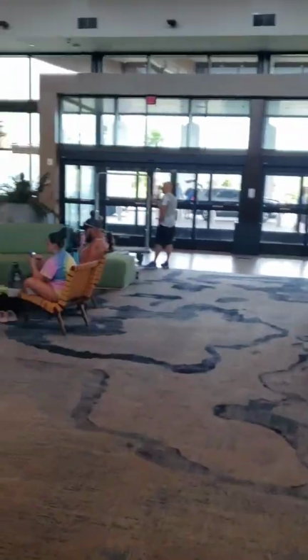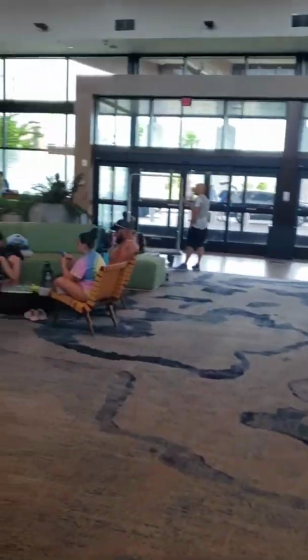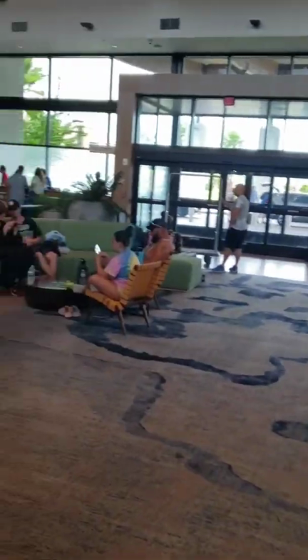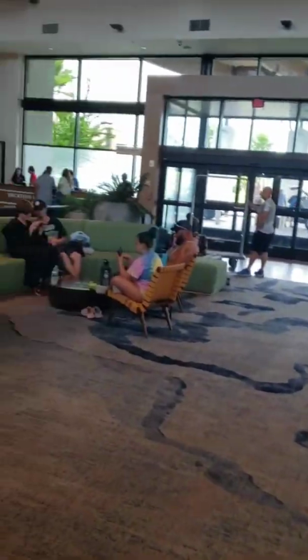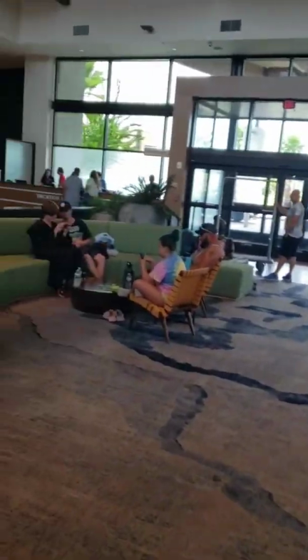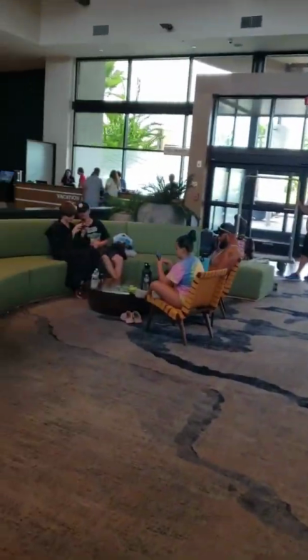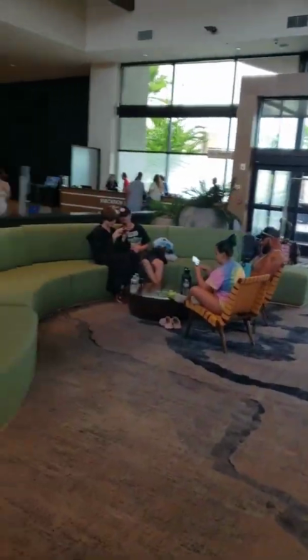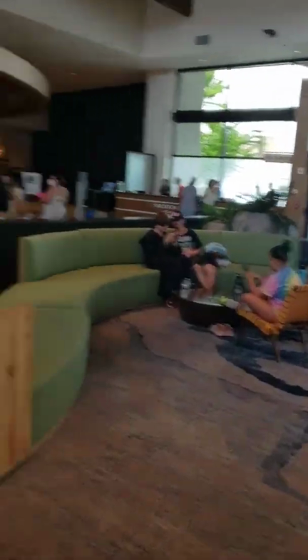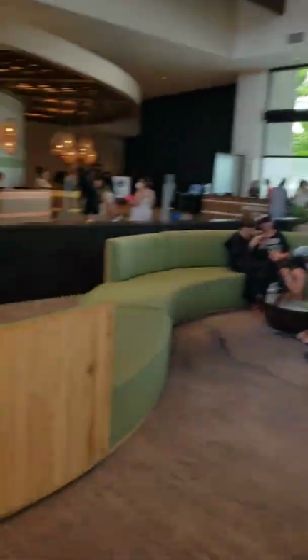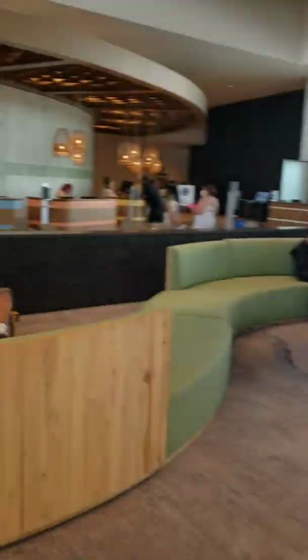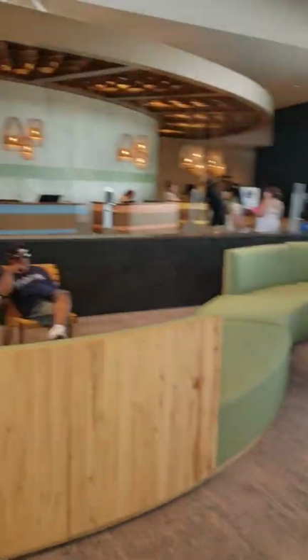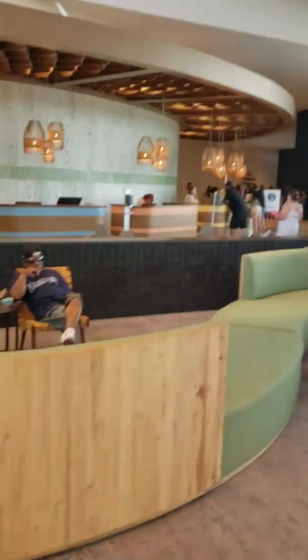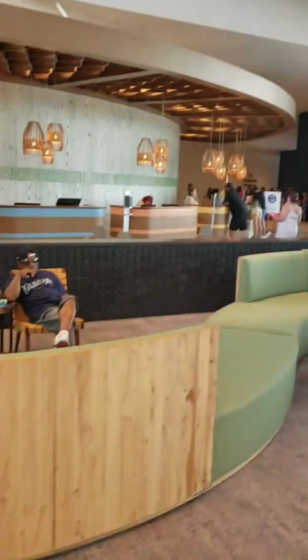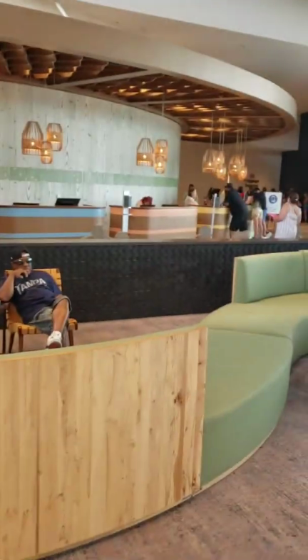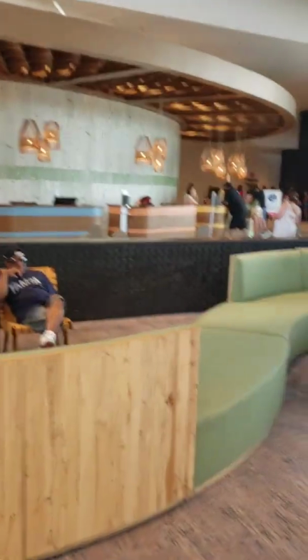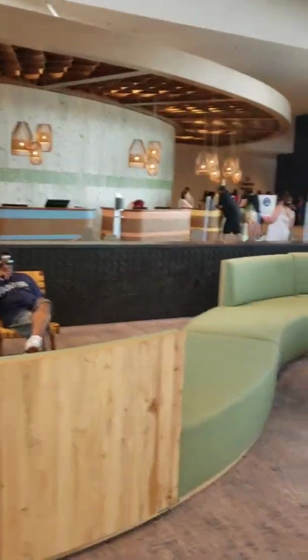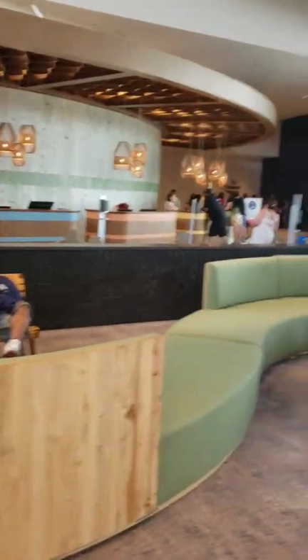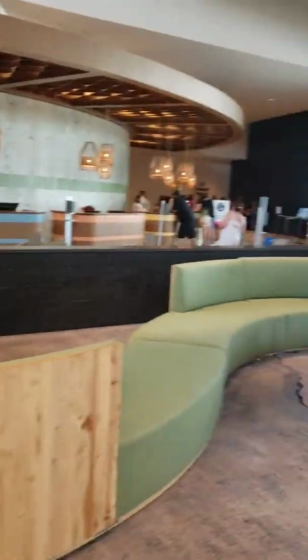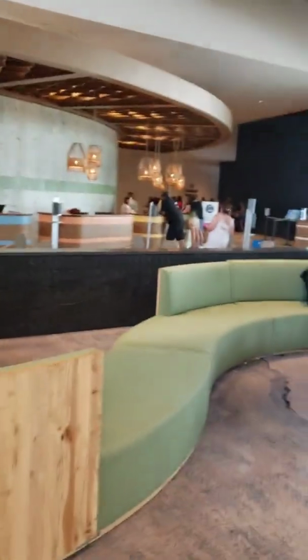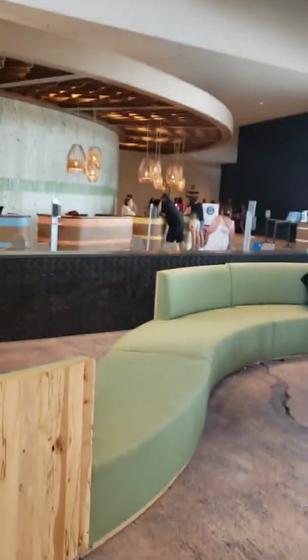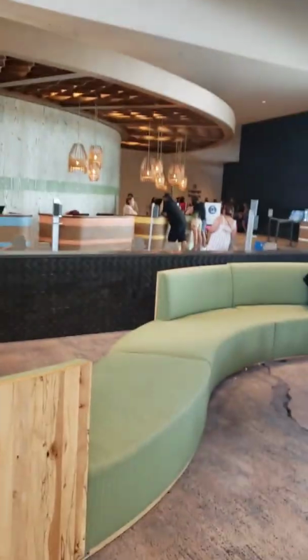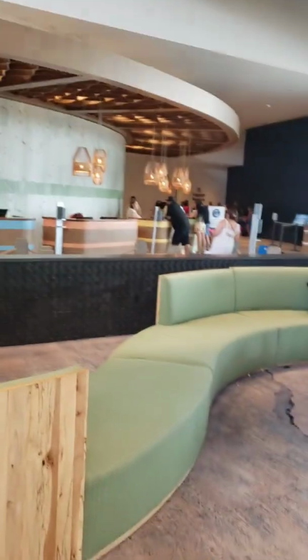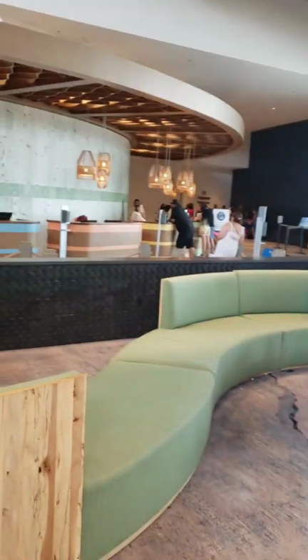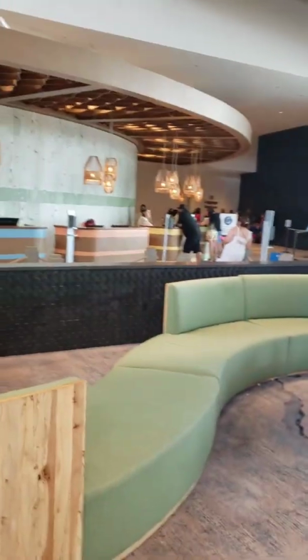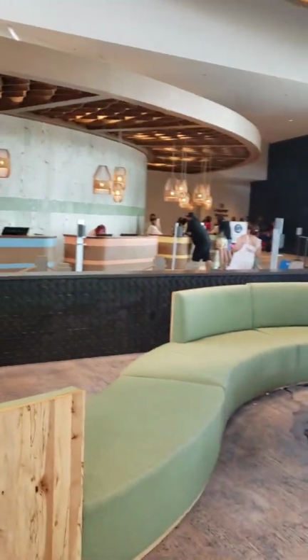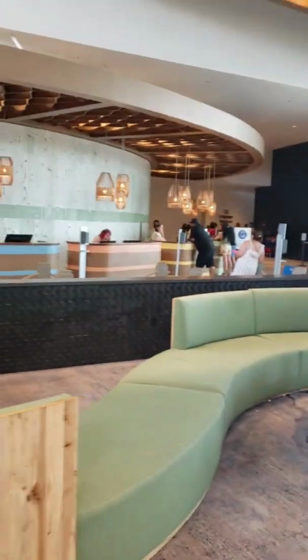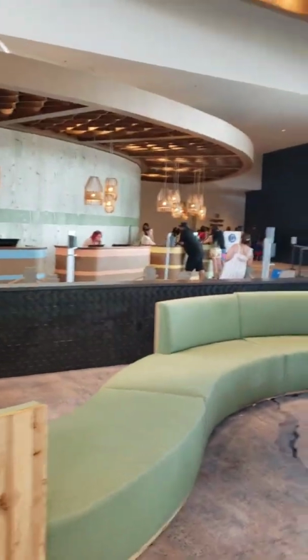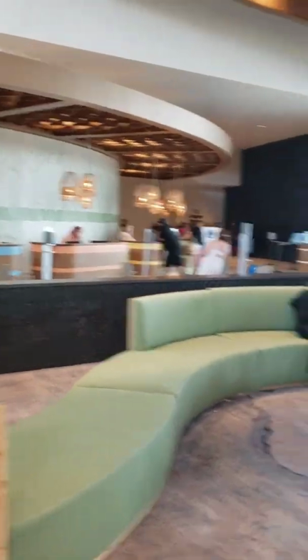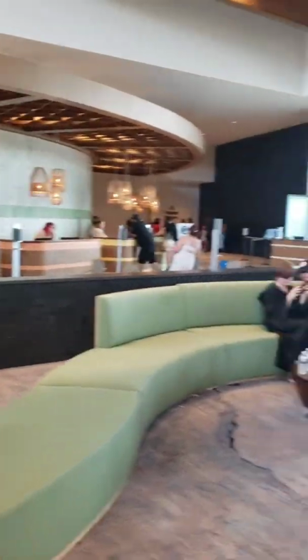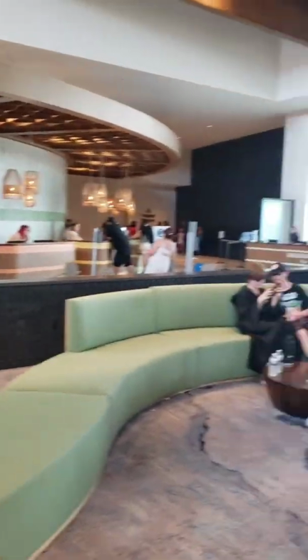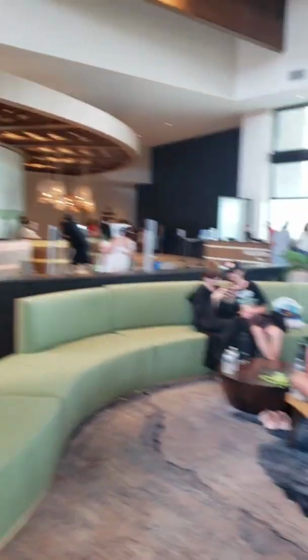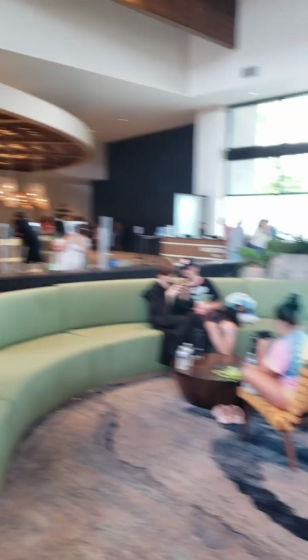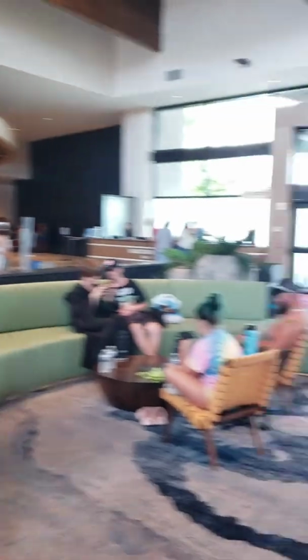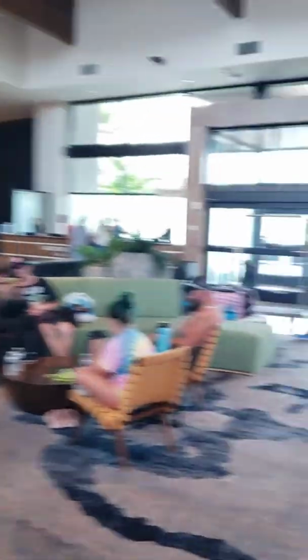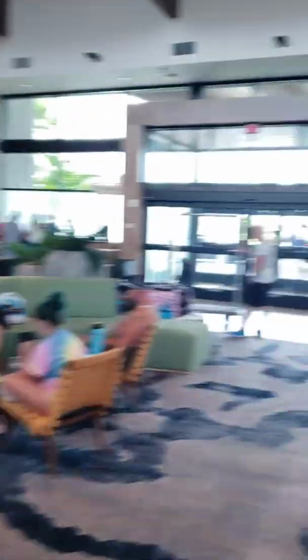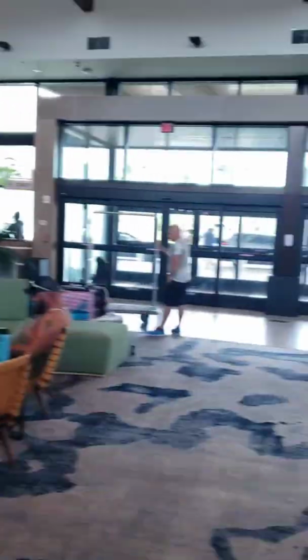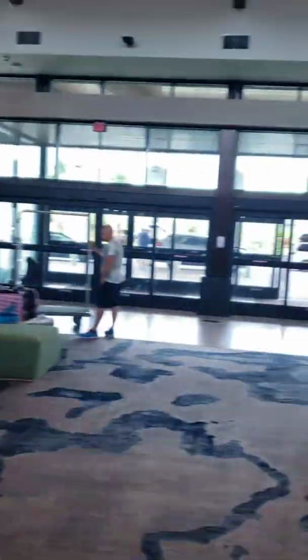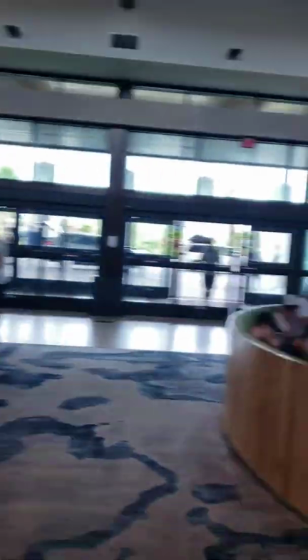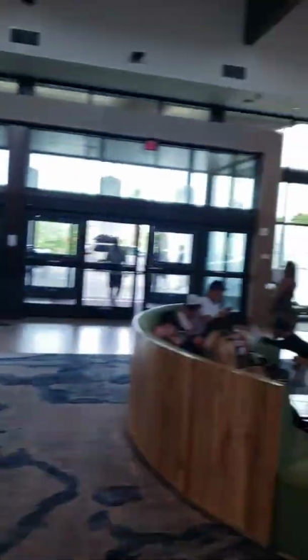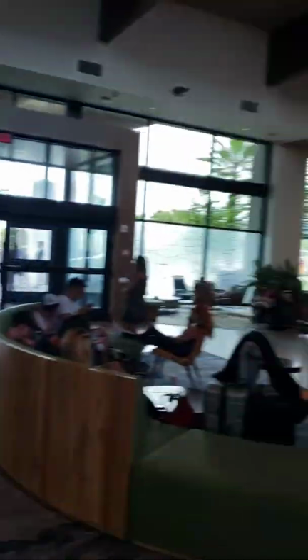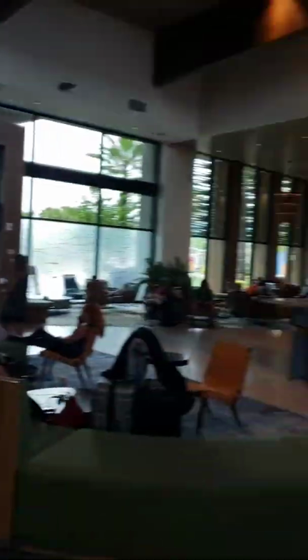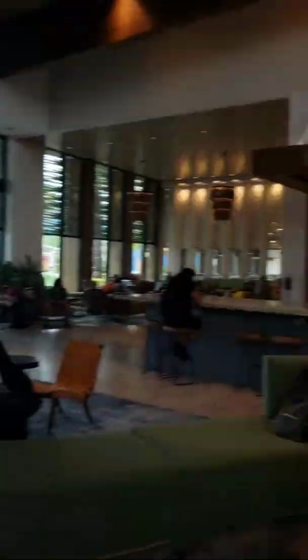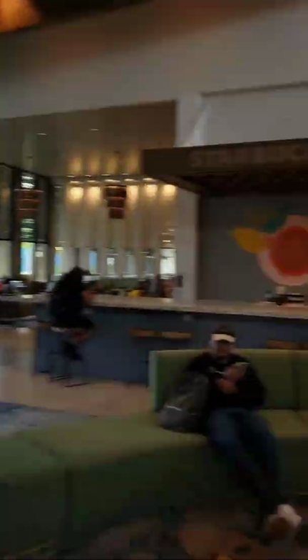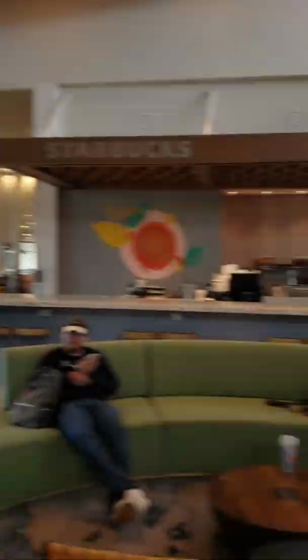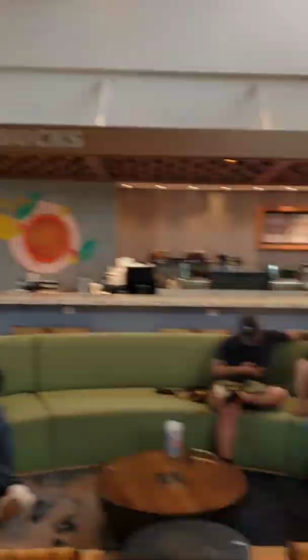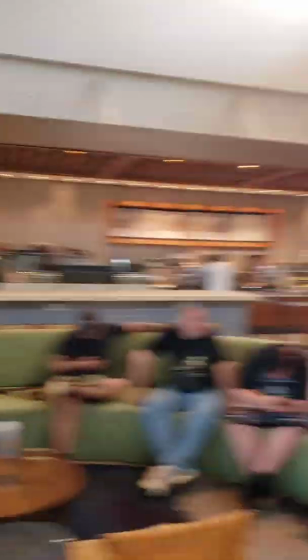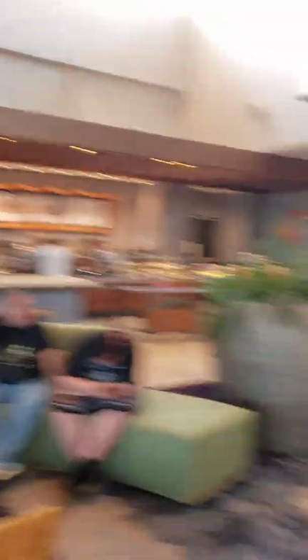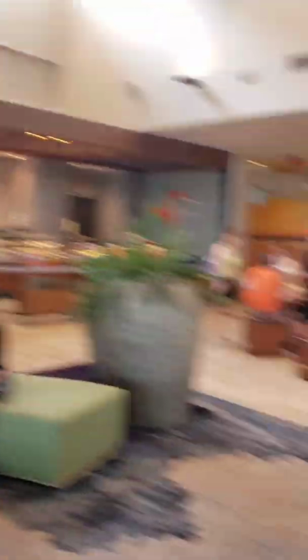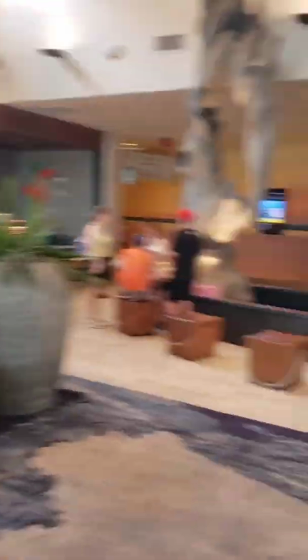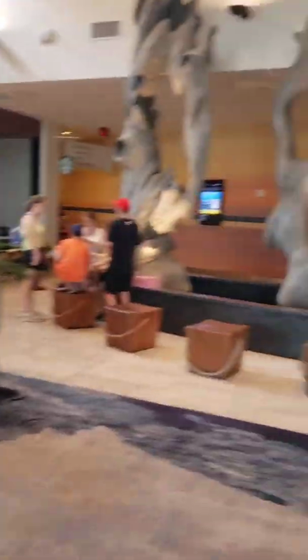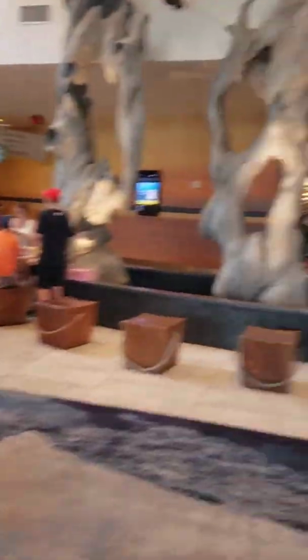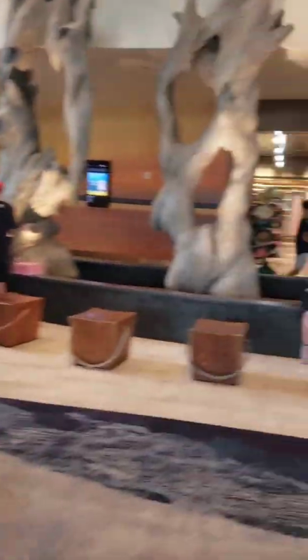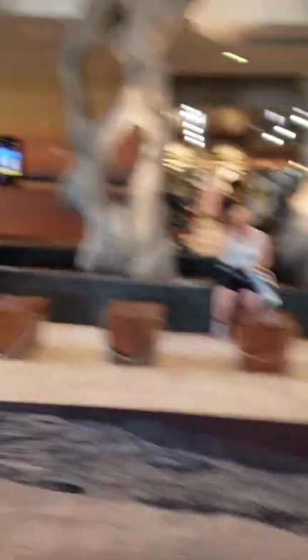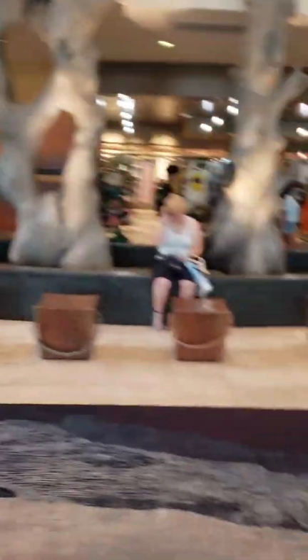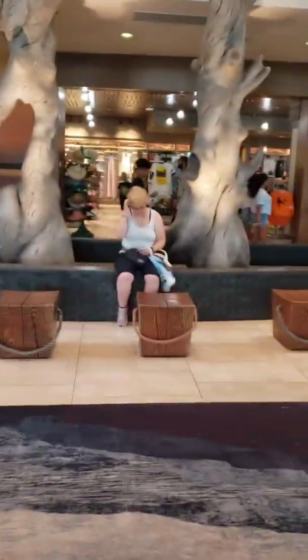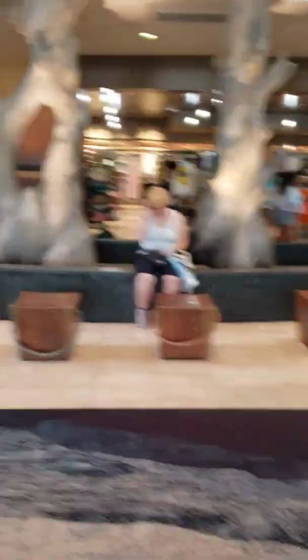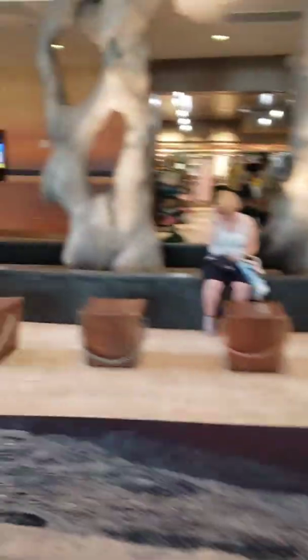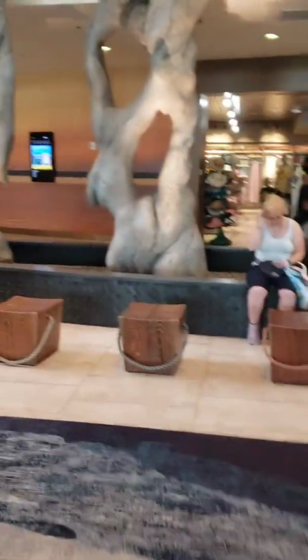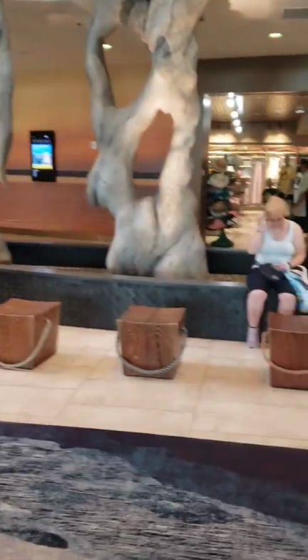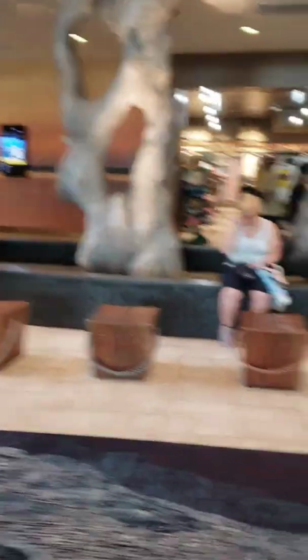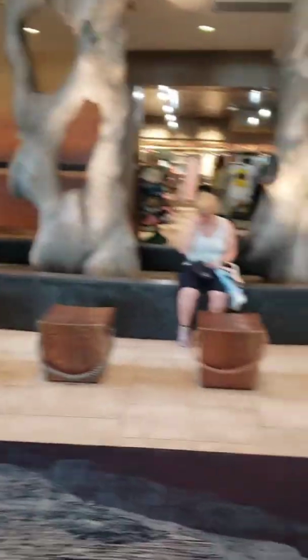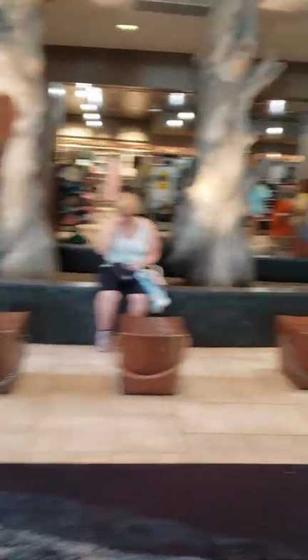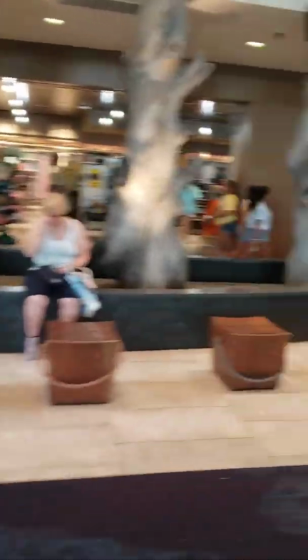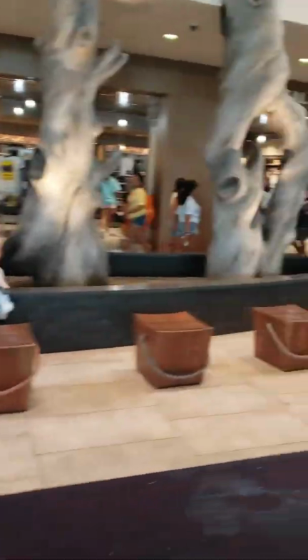I'm only going to show you a tour of the cheapest room possible — you all can see that. I'll be right back with that video for you.